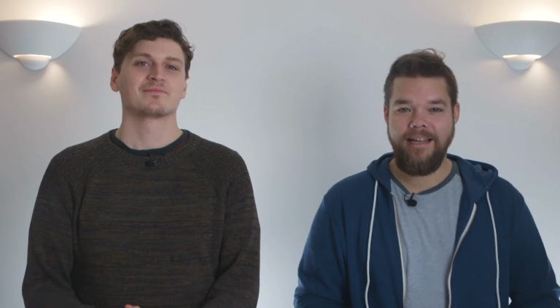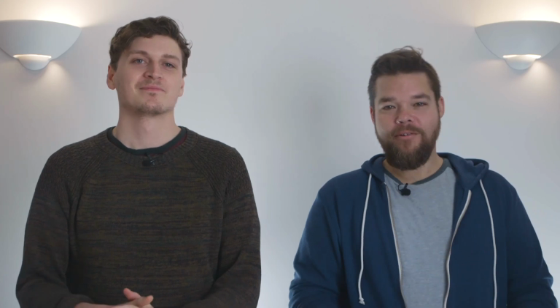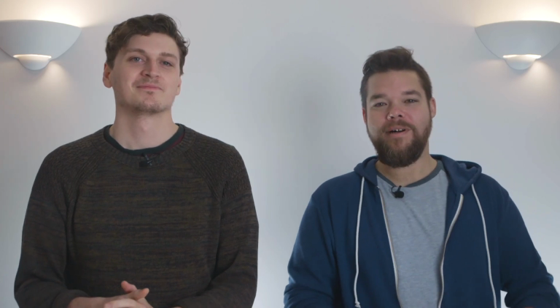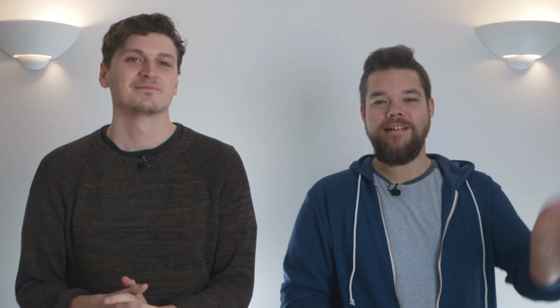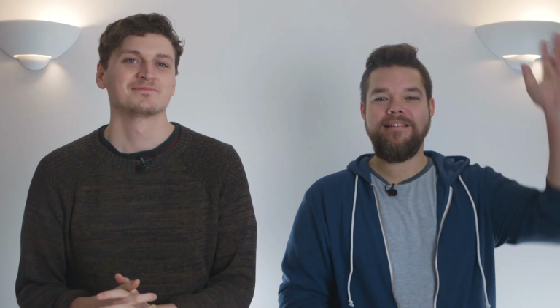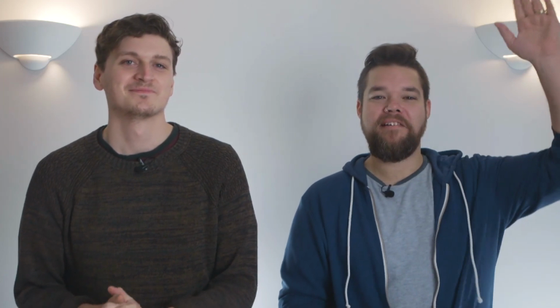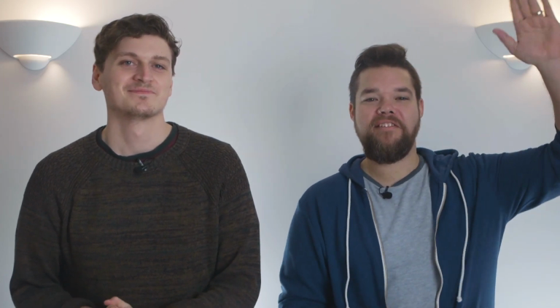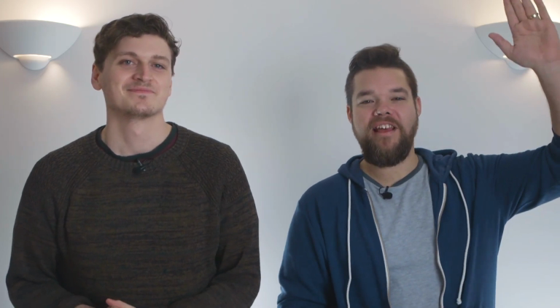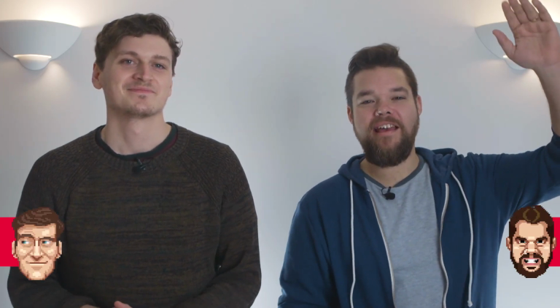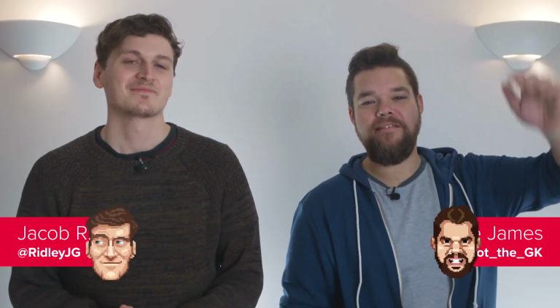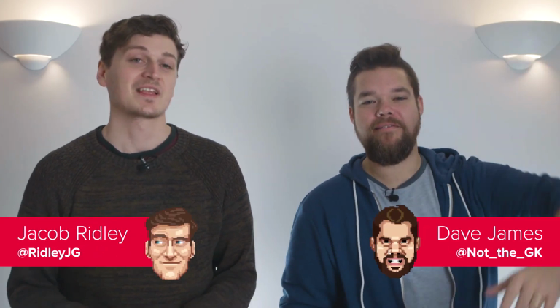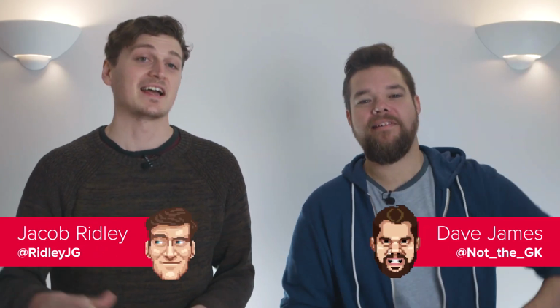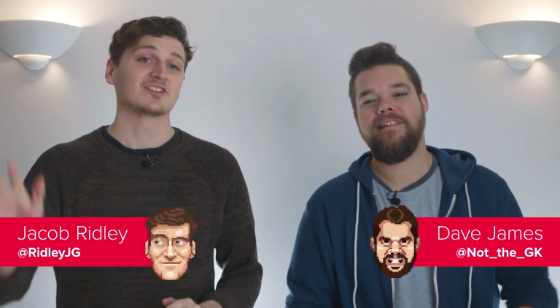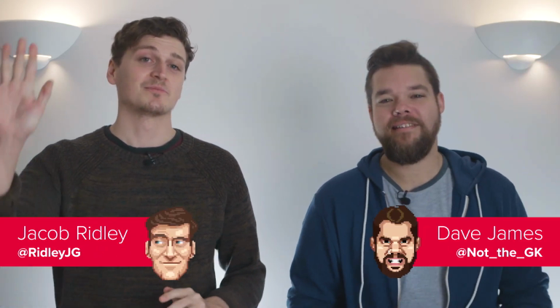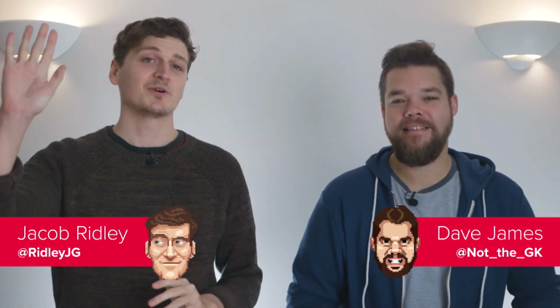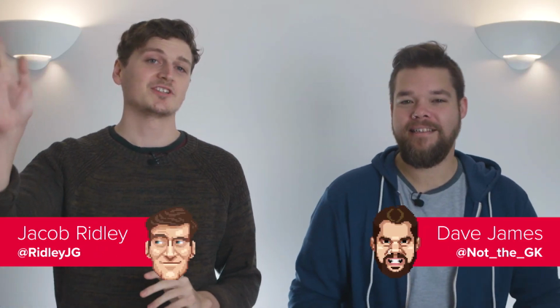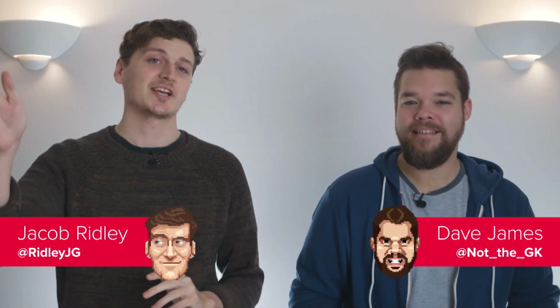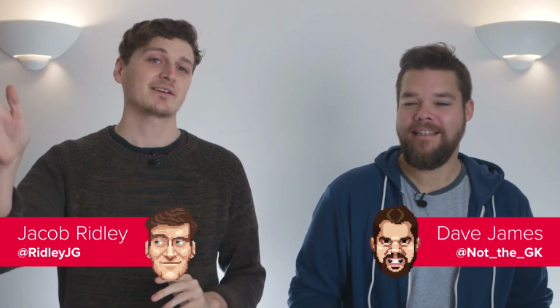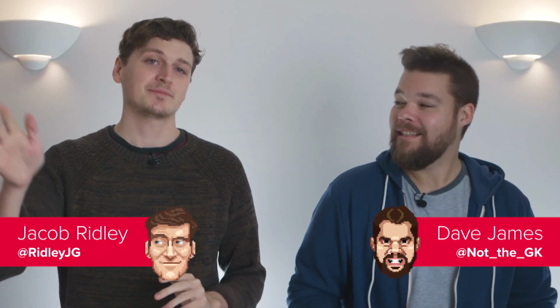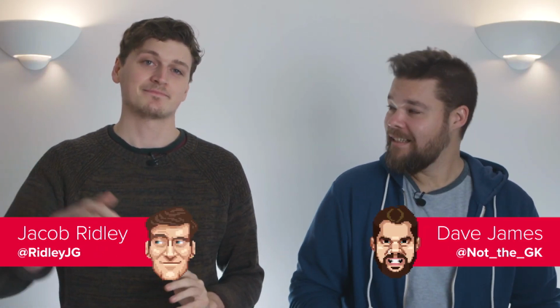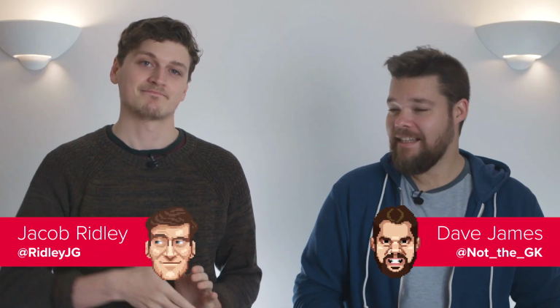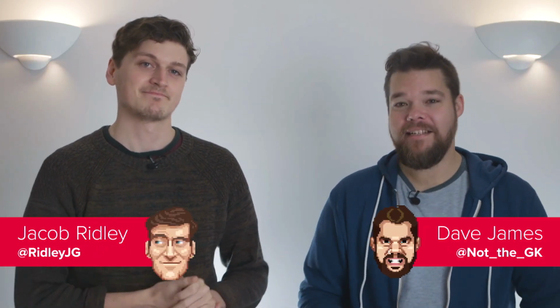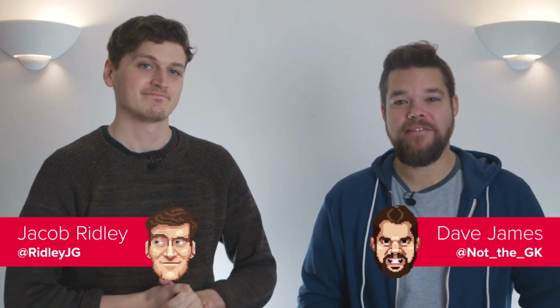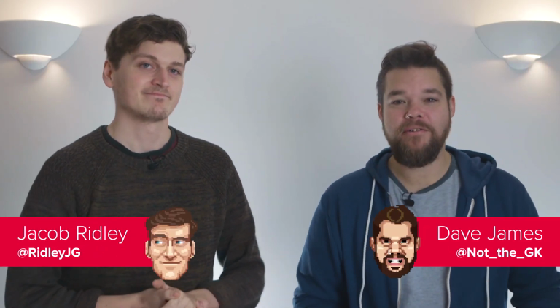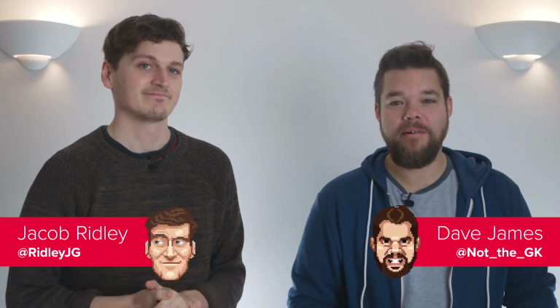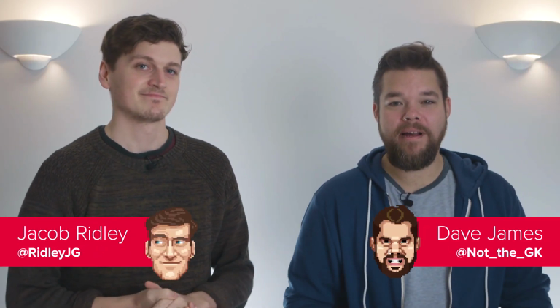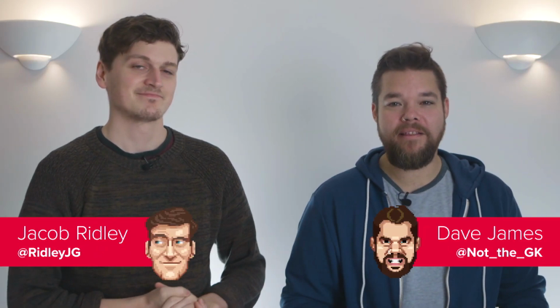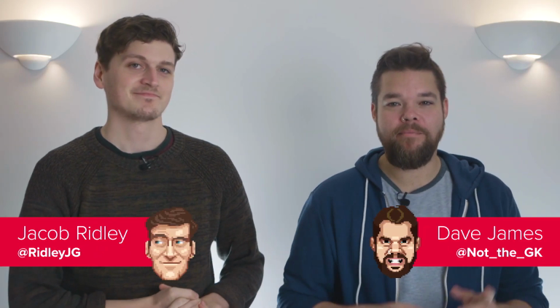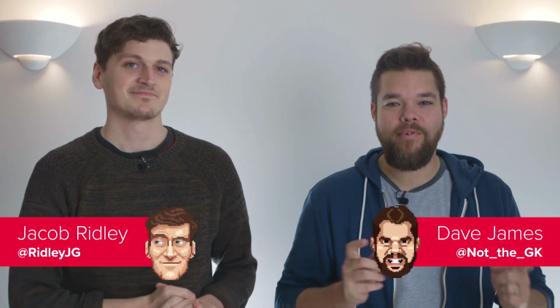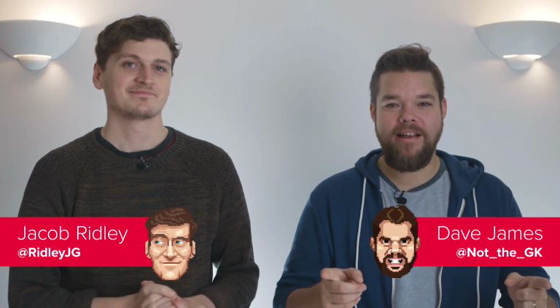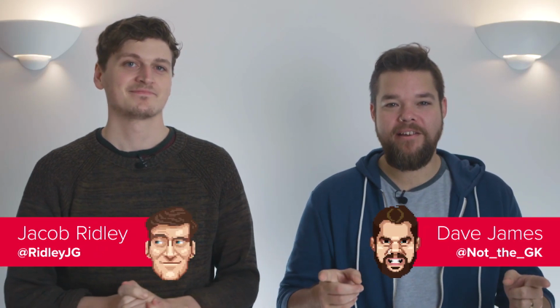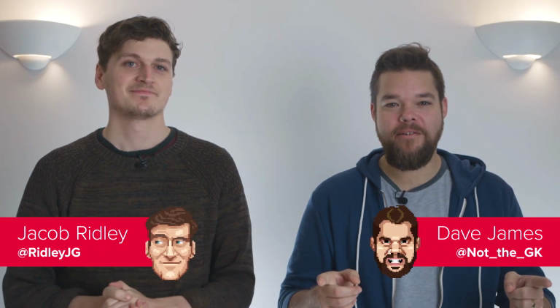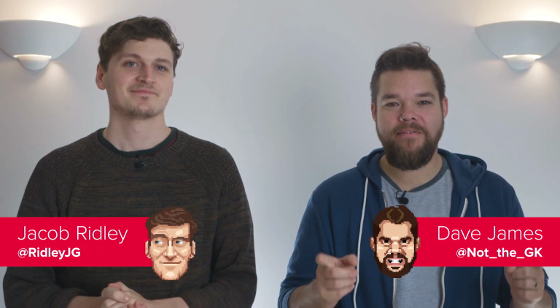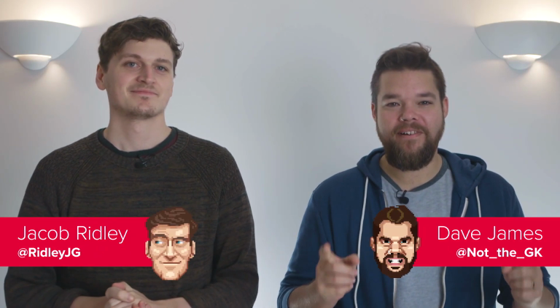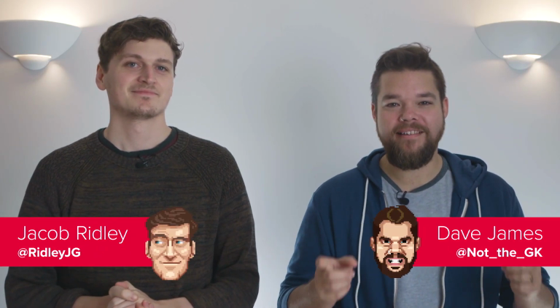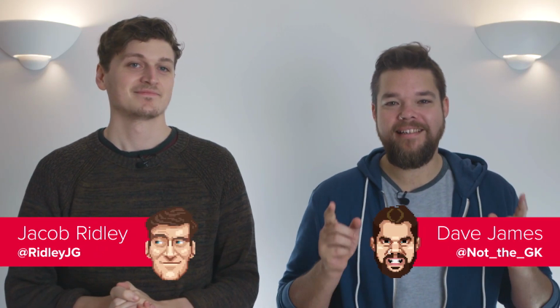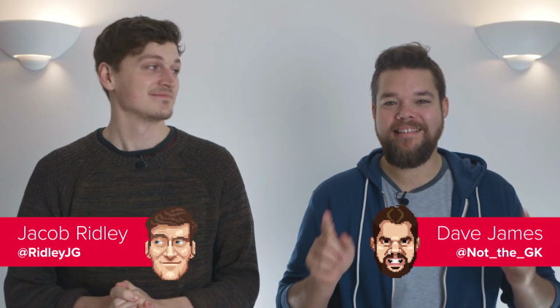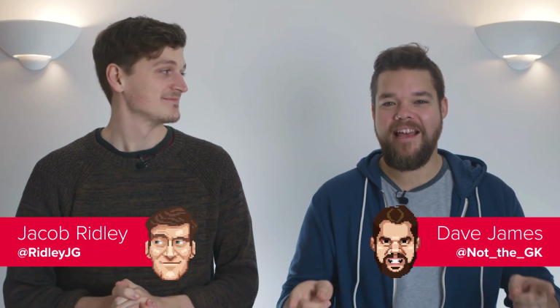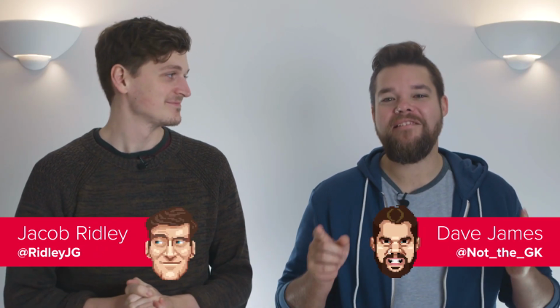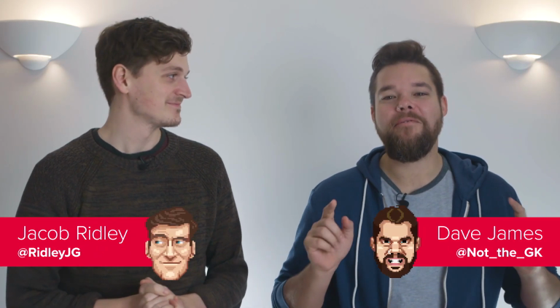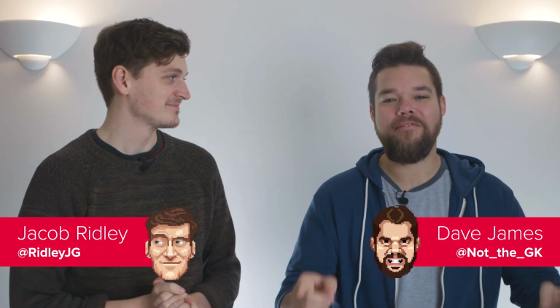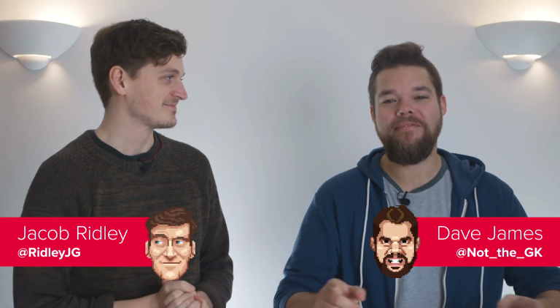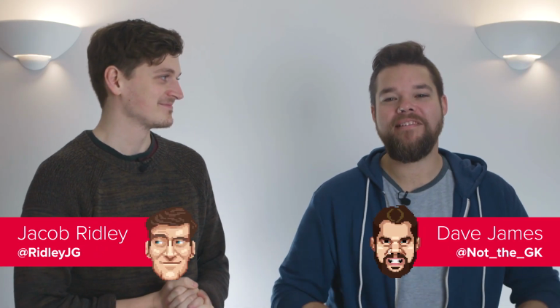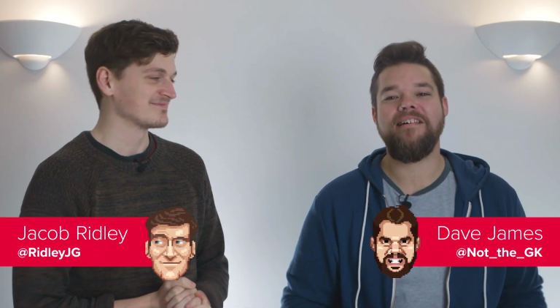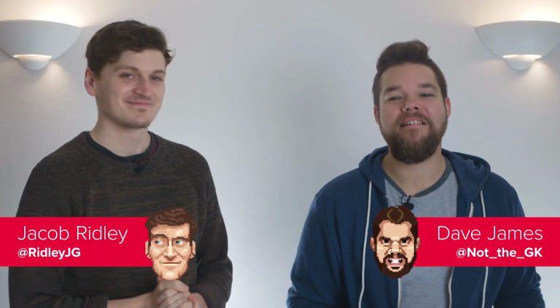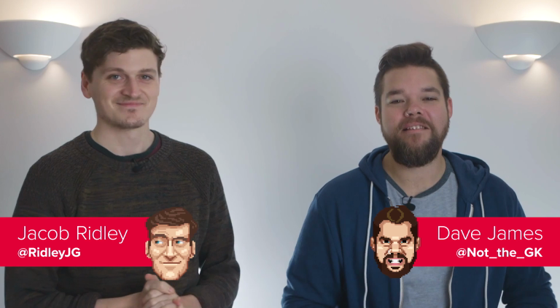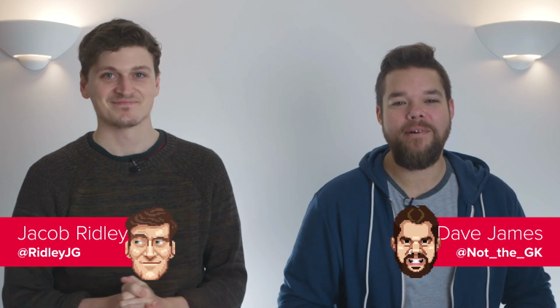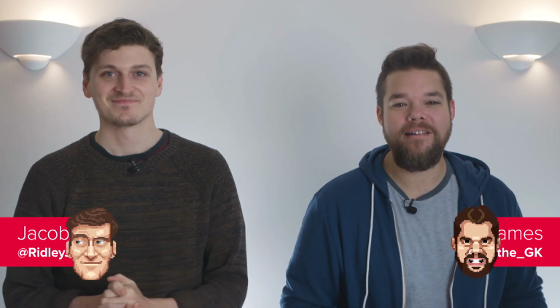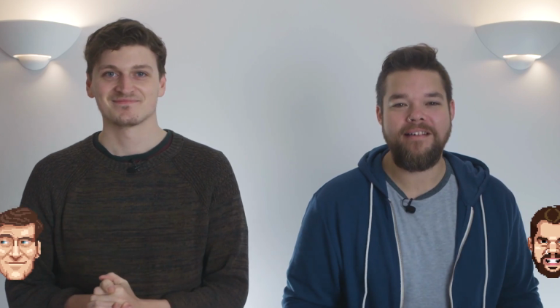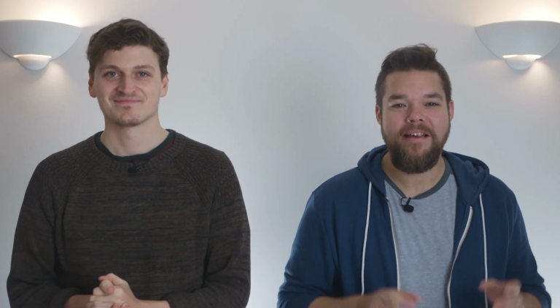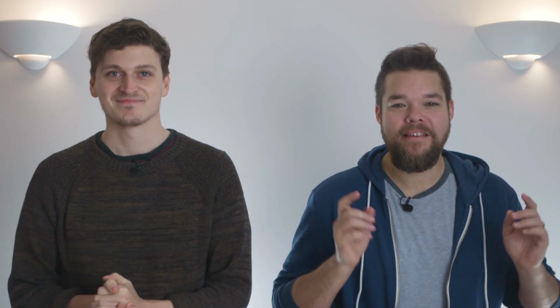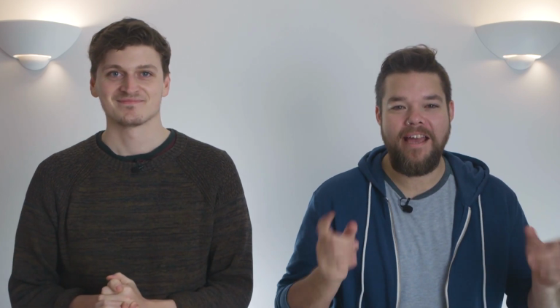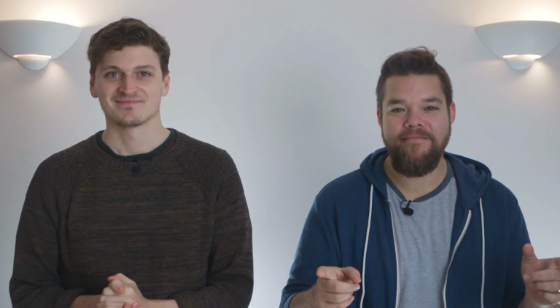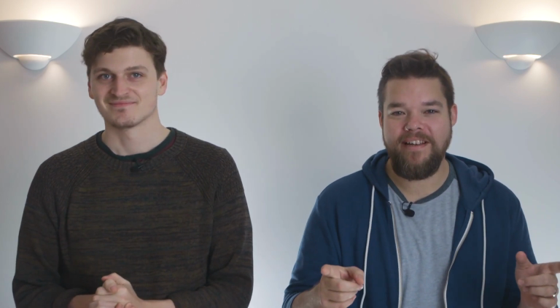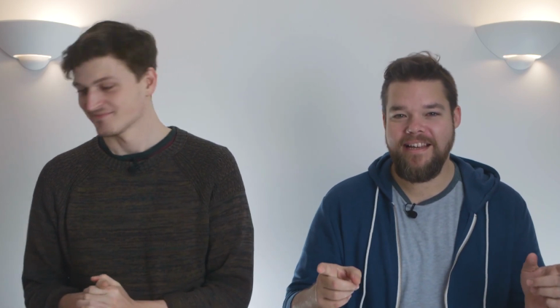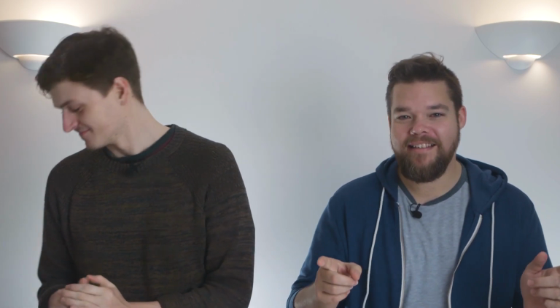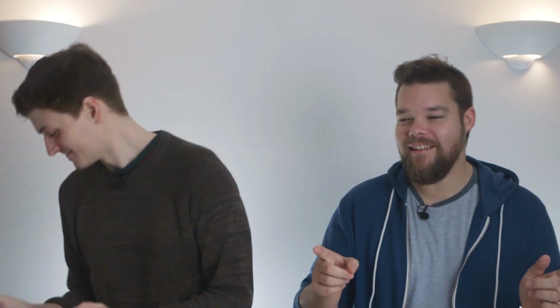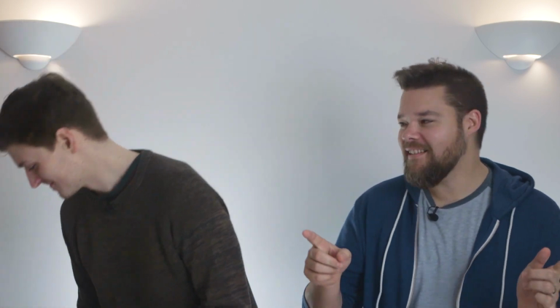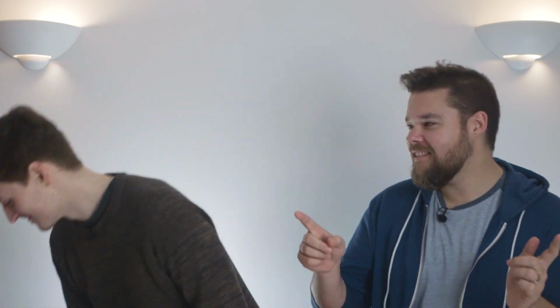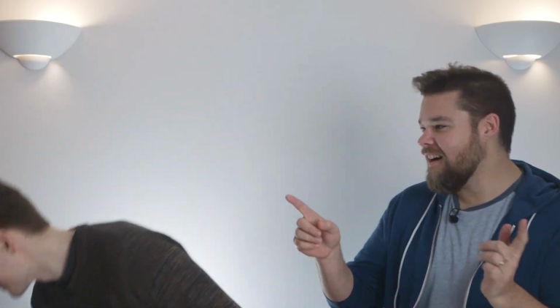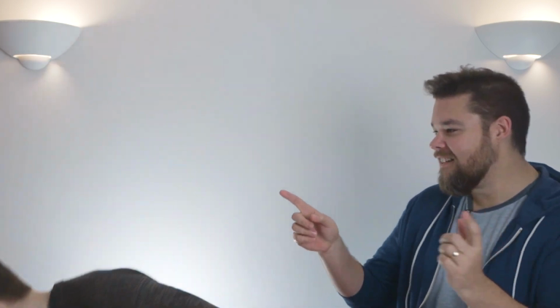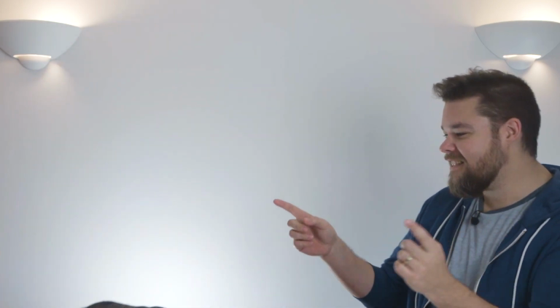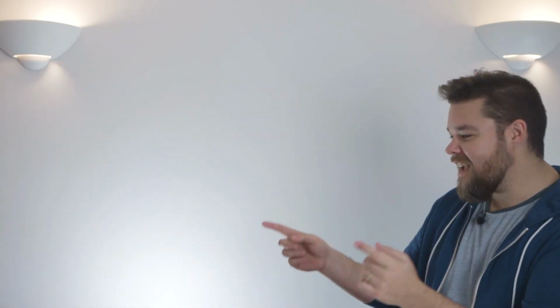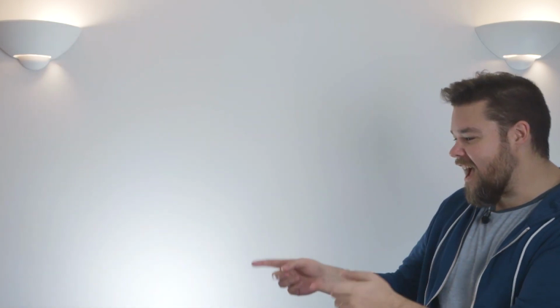Hello world, it's Dave! And your boy Jacob. Here to talk about the brand new fastest desktop graphics card in the world, the NVIDIA Titan RTX!